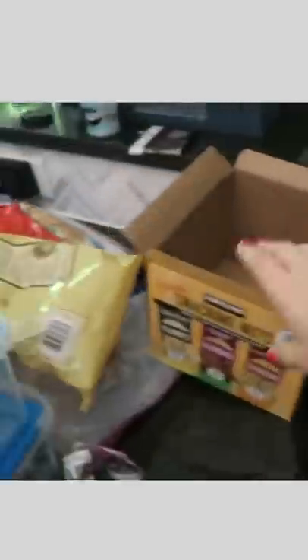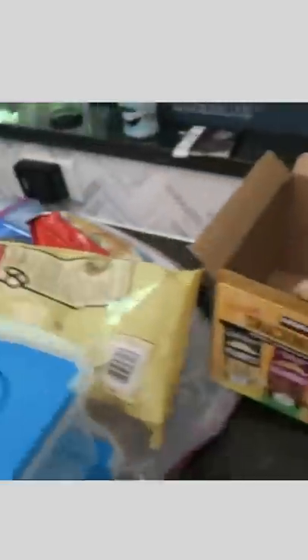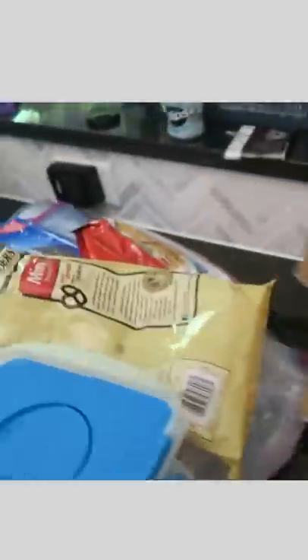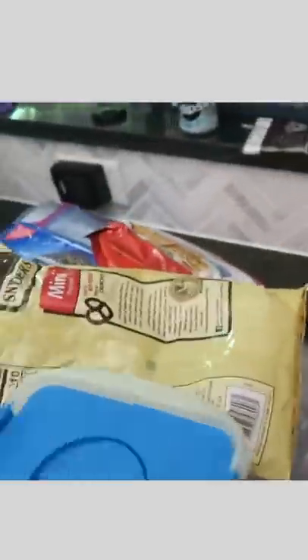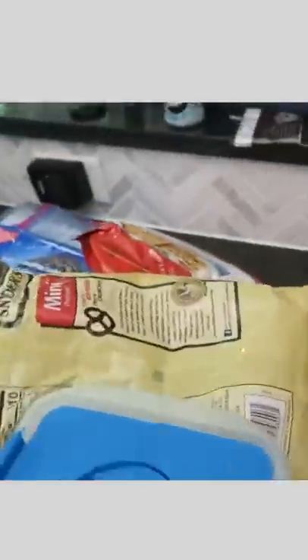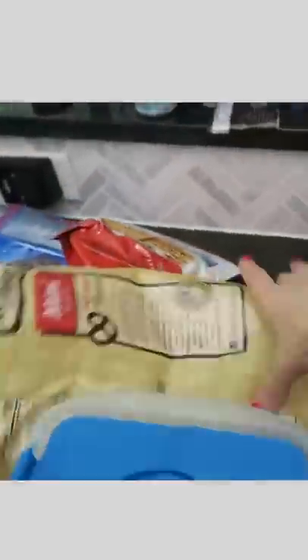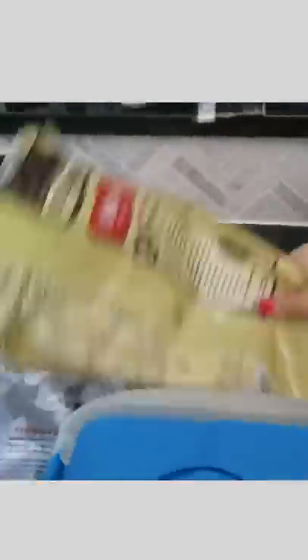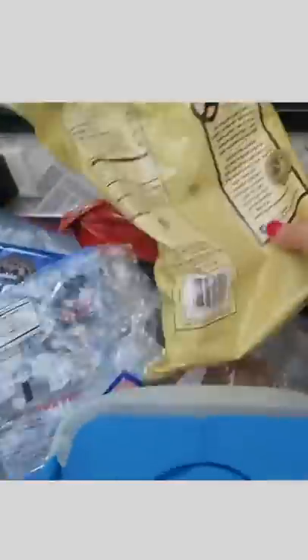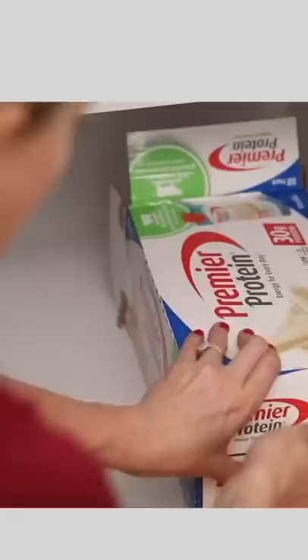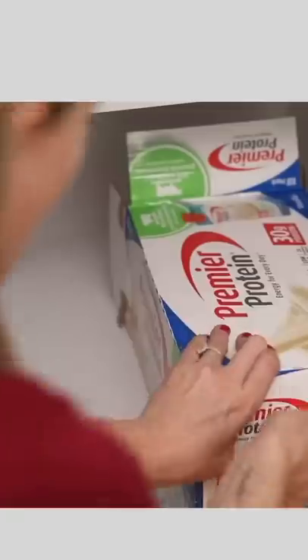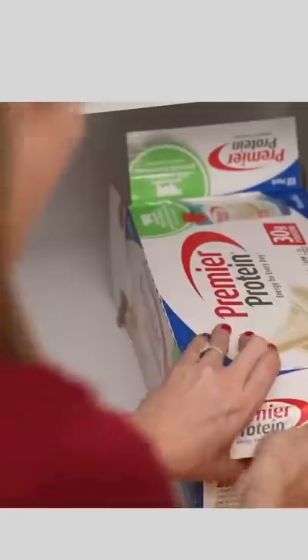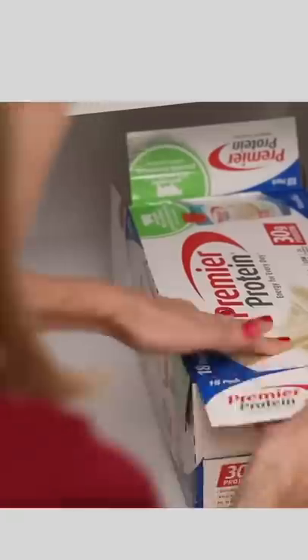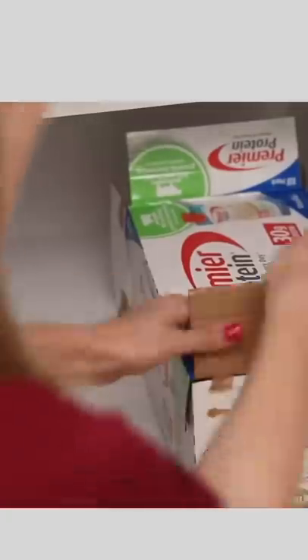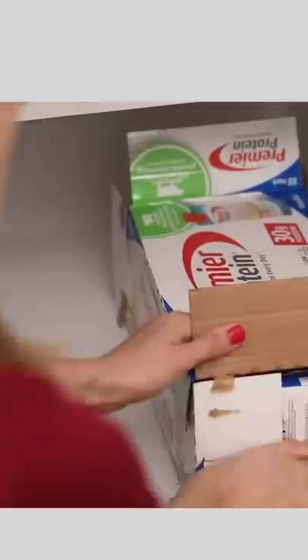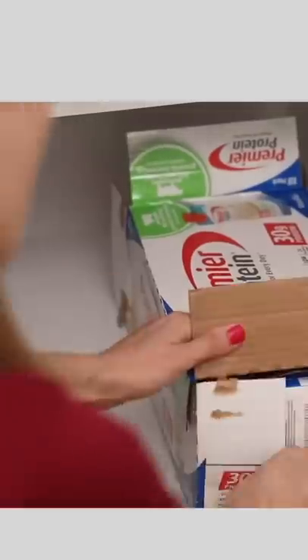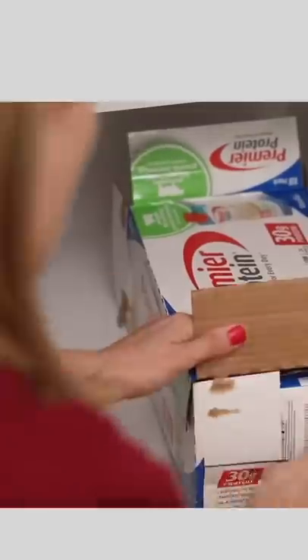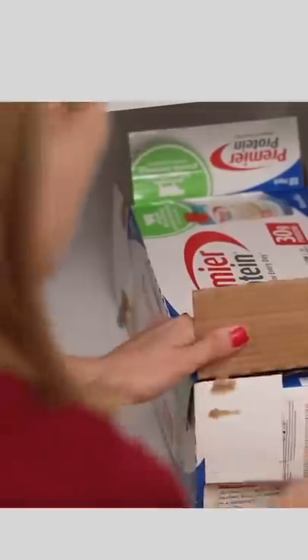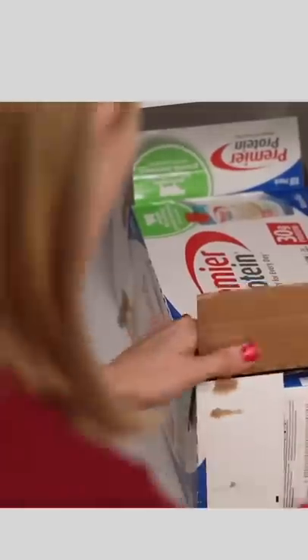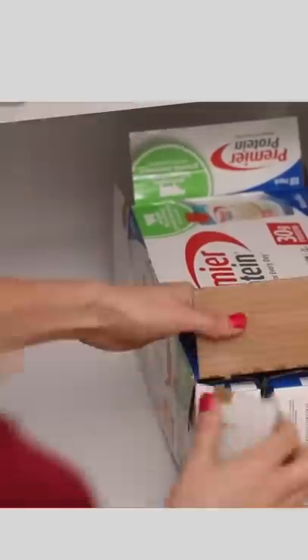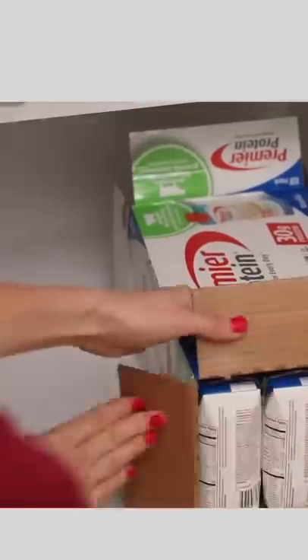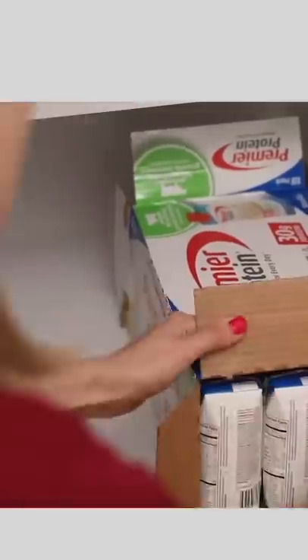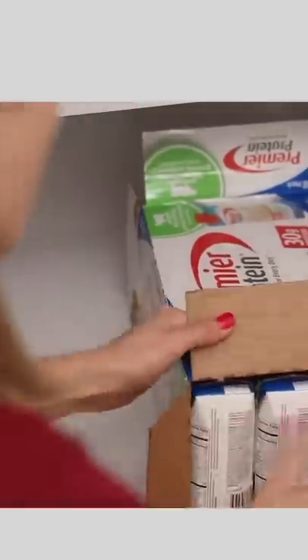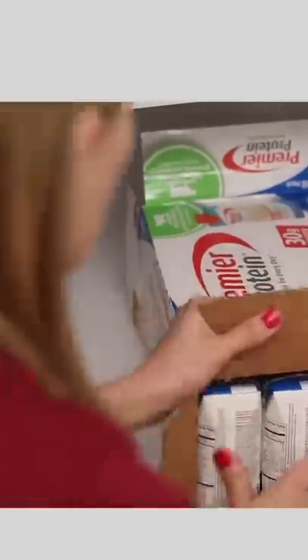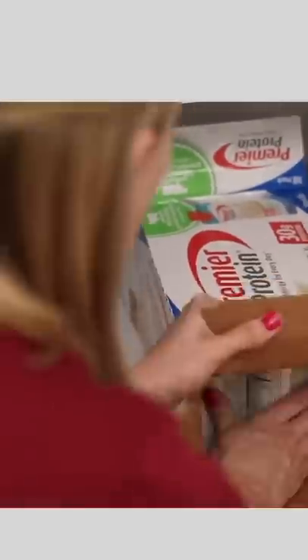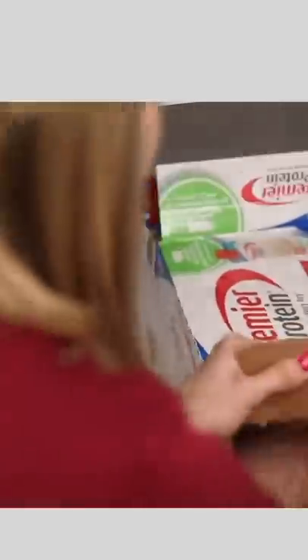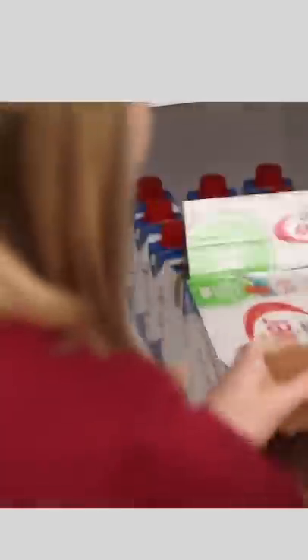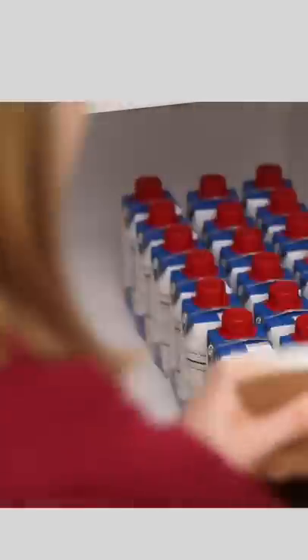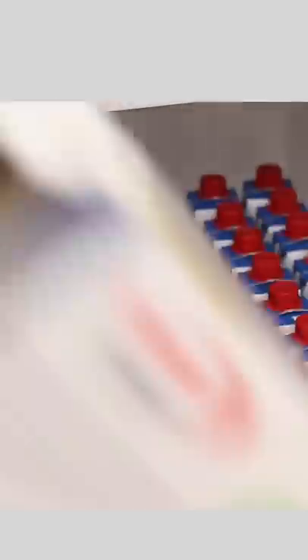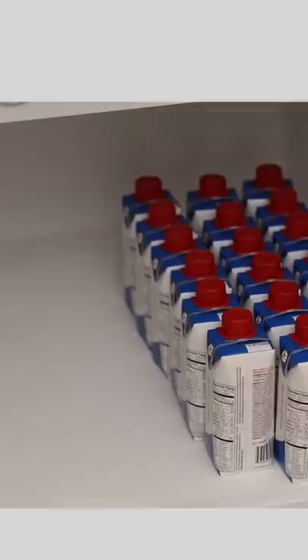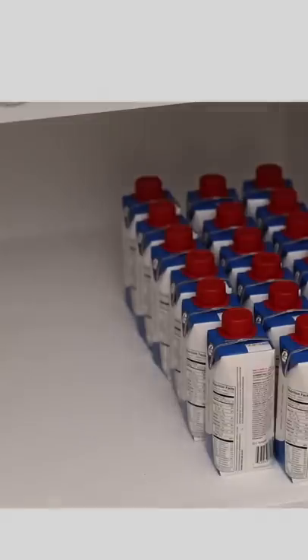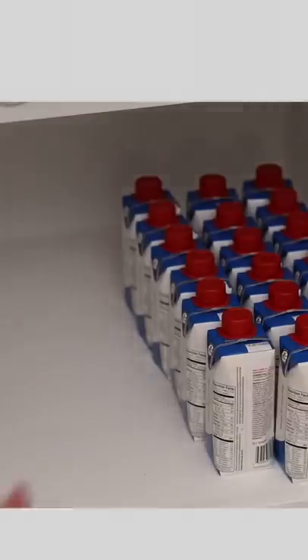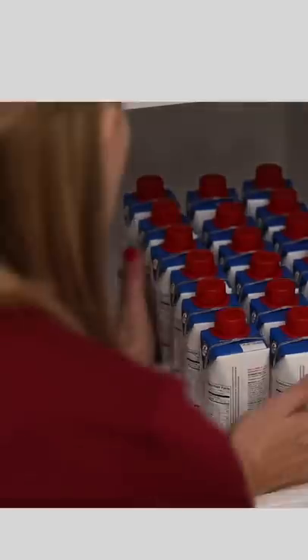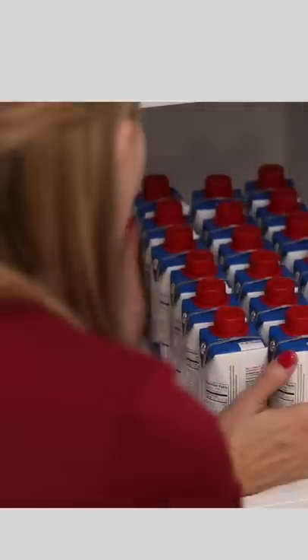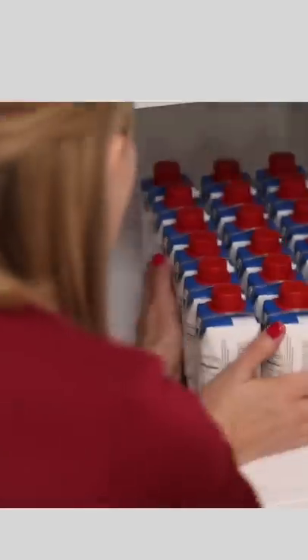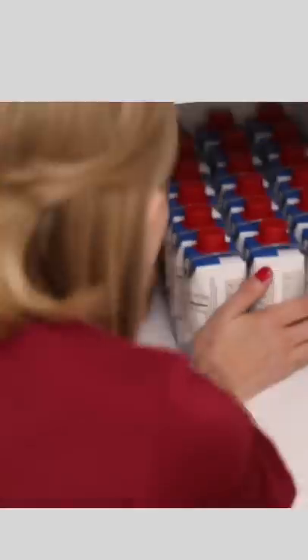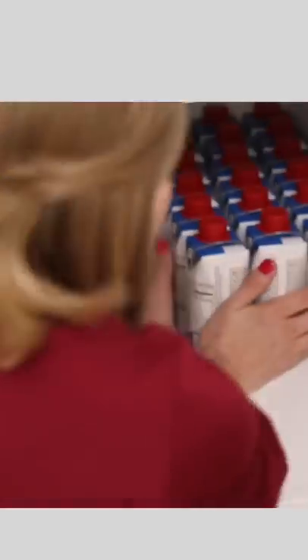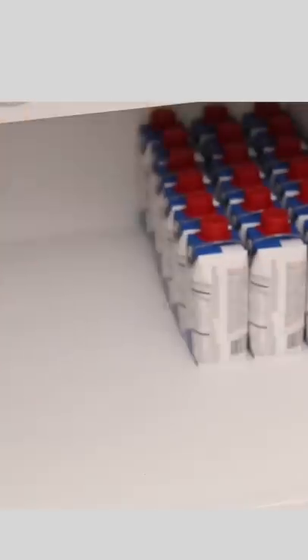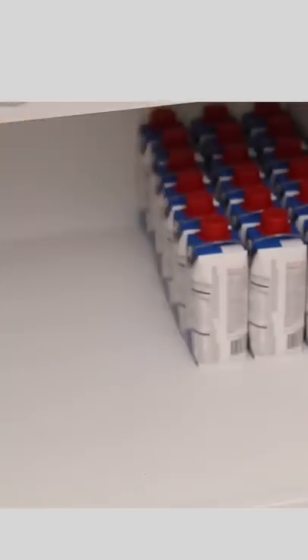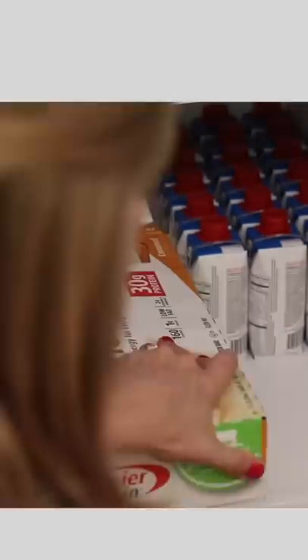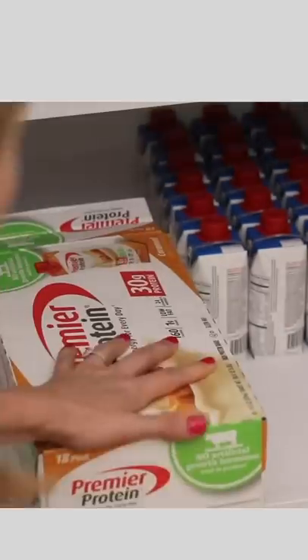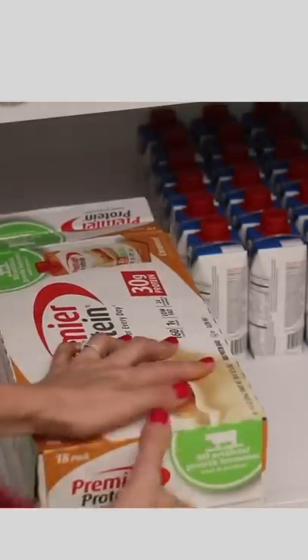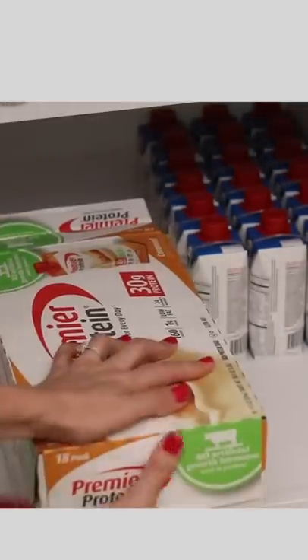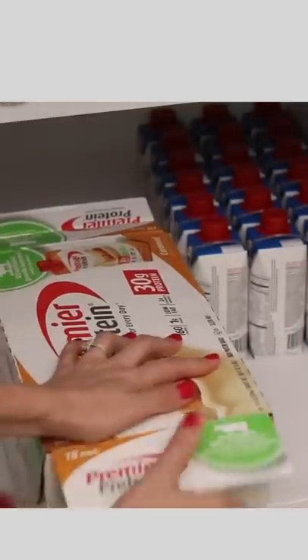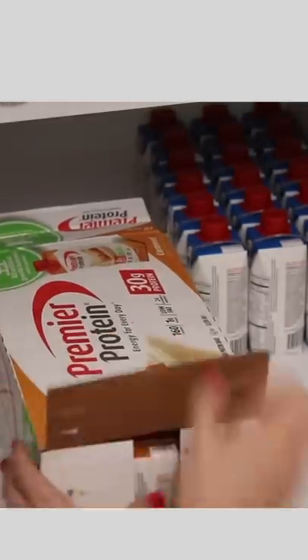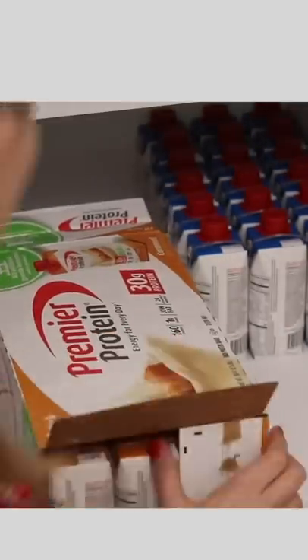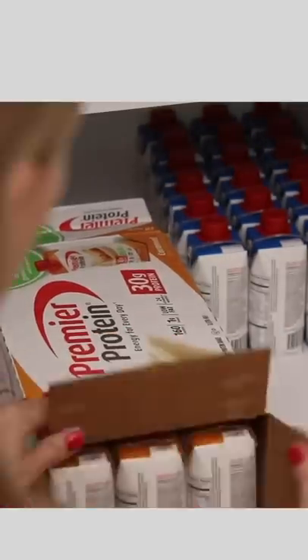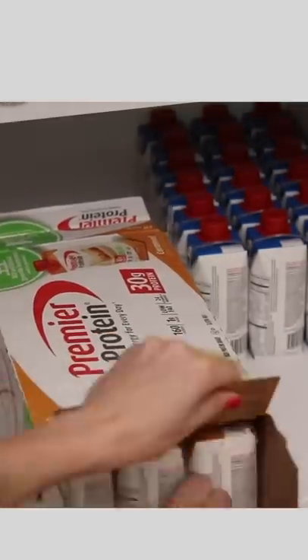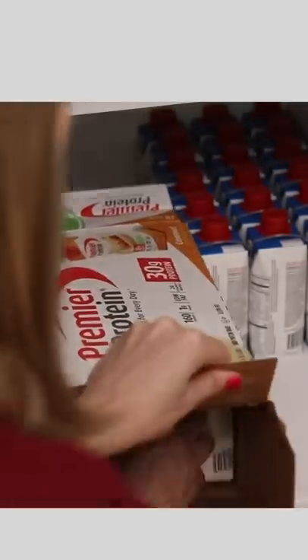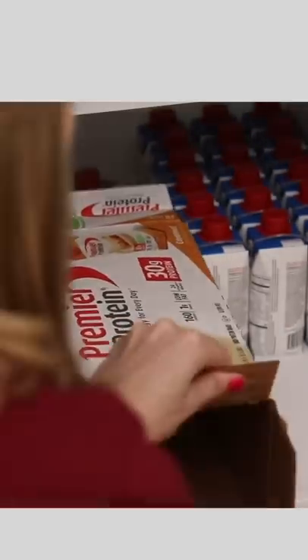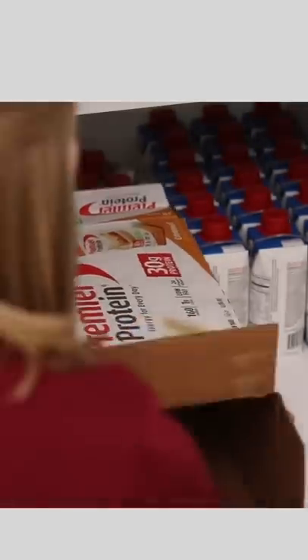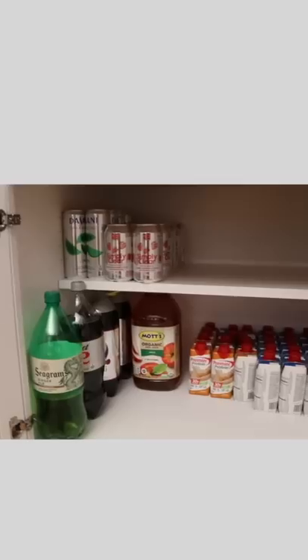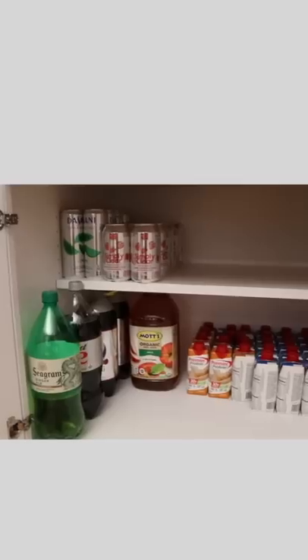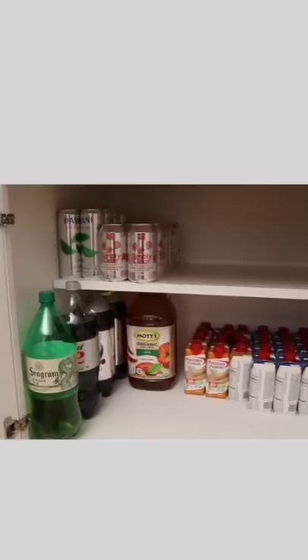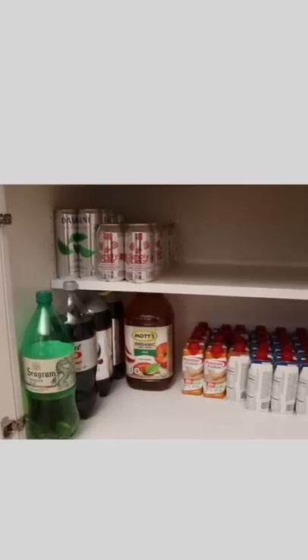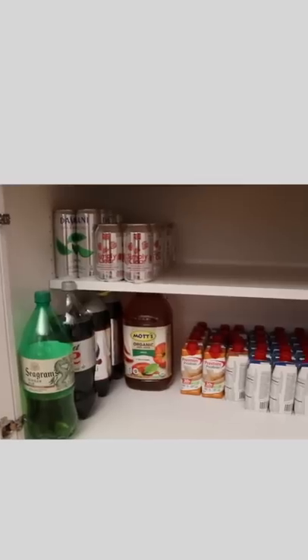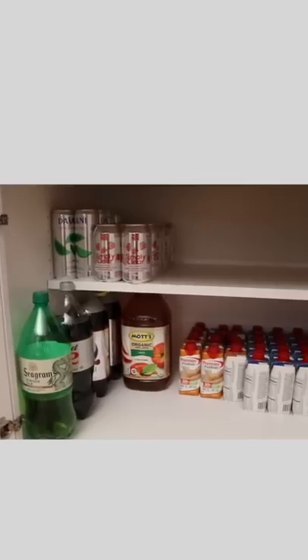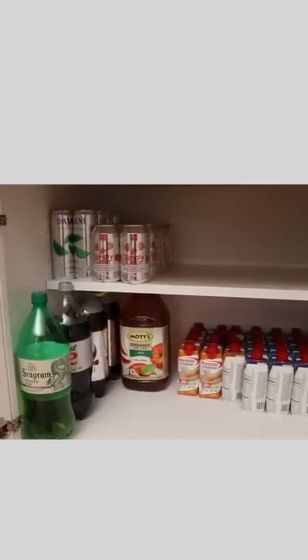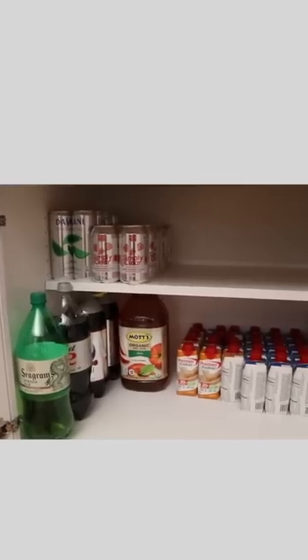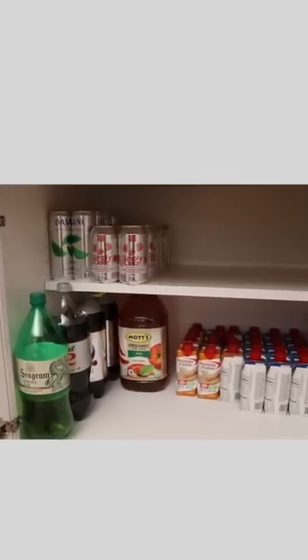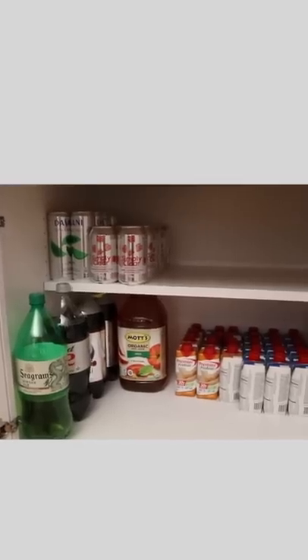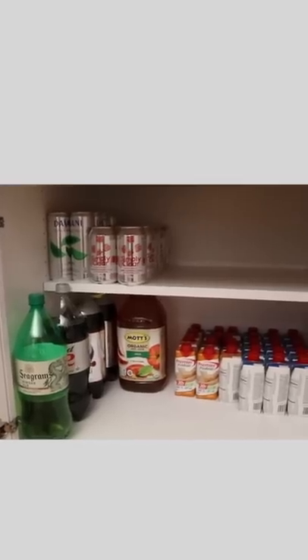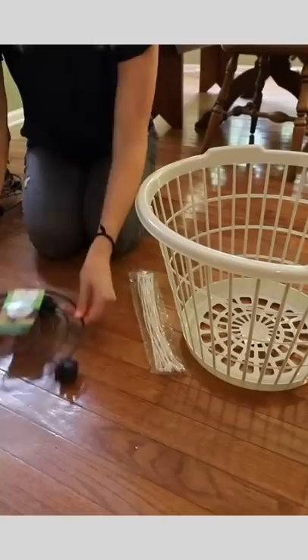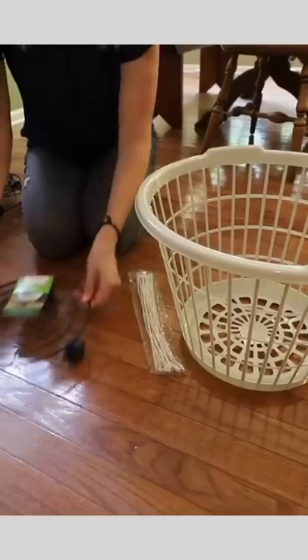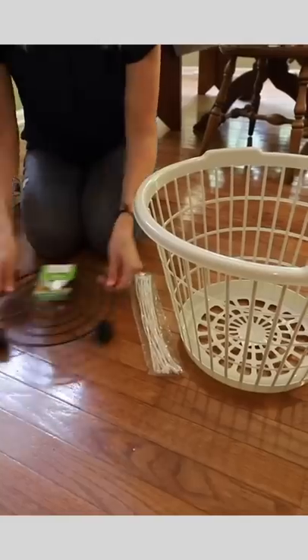Have you tried this trick? Open your box on both ends to push out your cans. This is a really easy and fast way to organize your pantry.